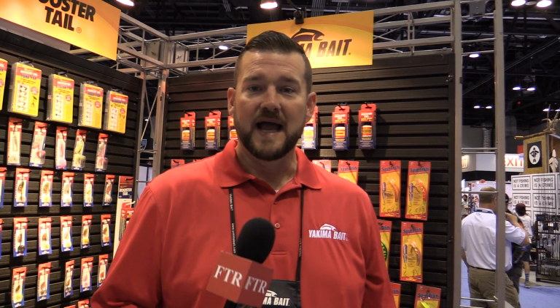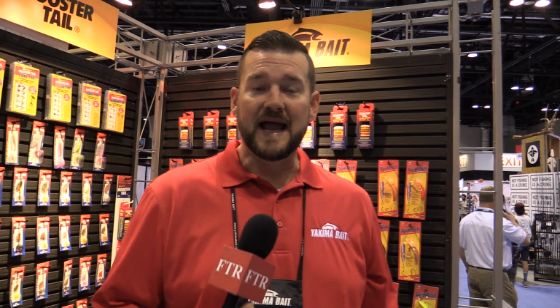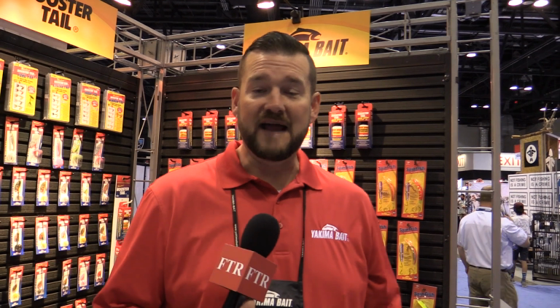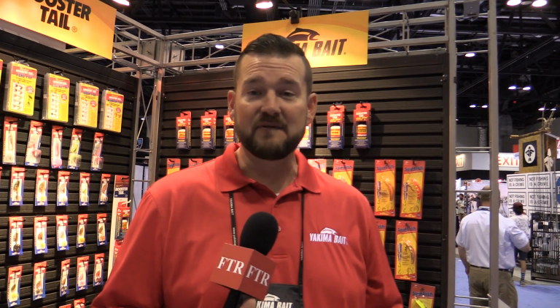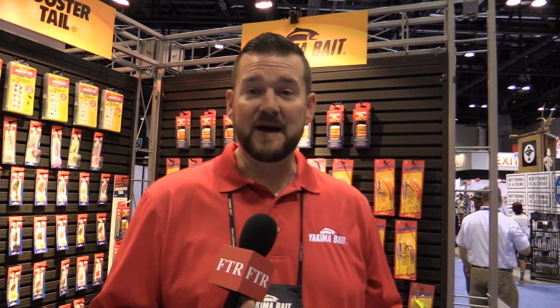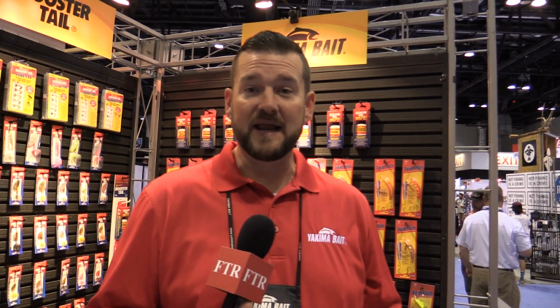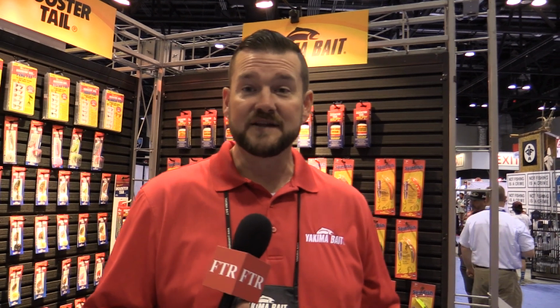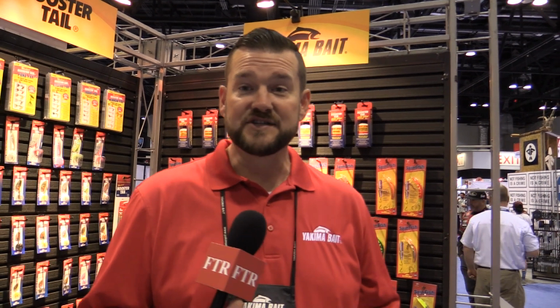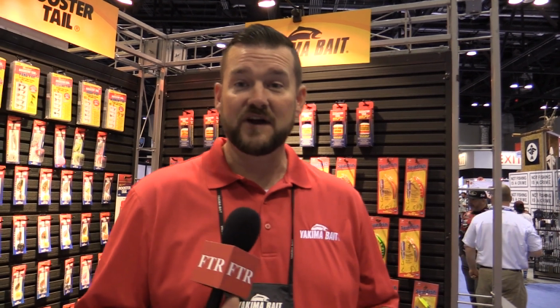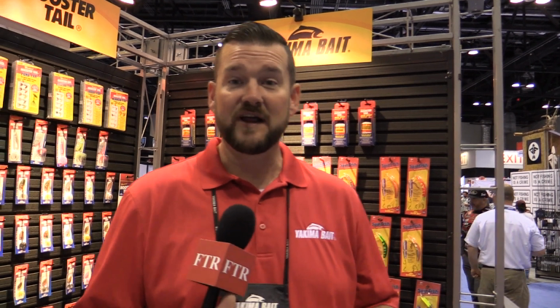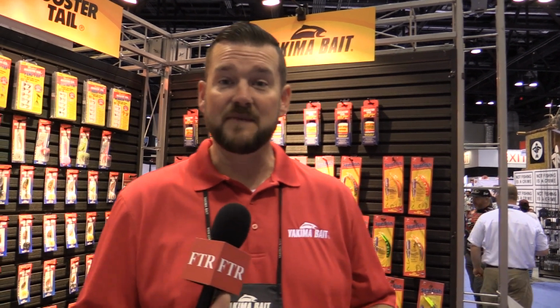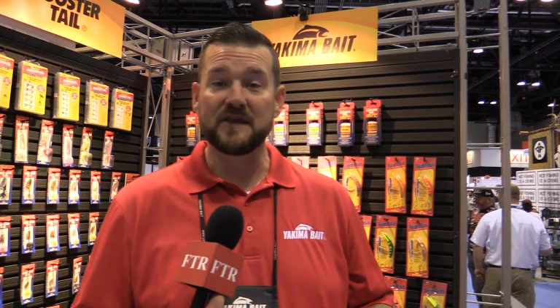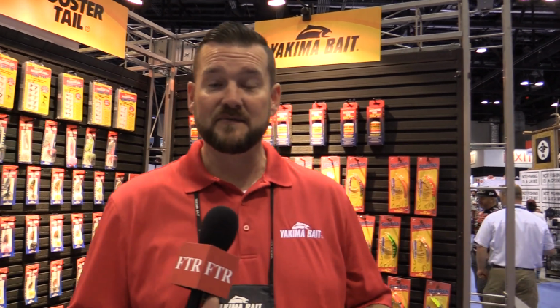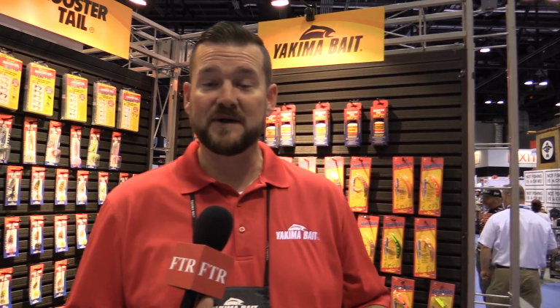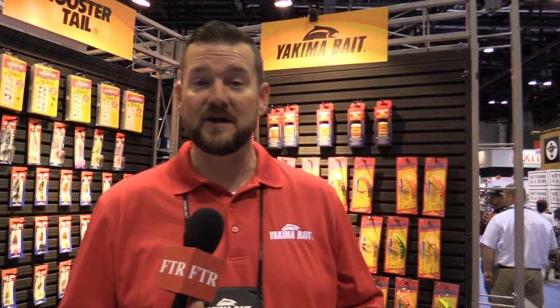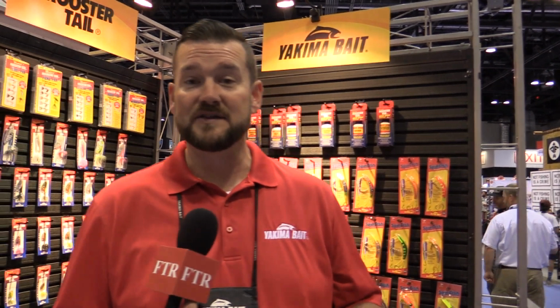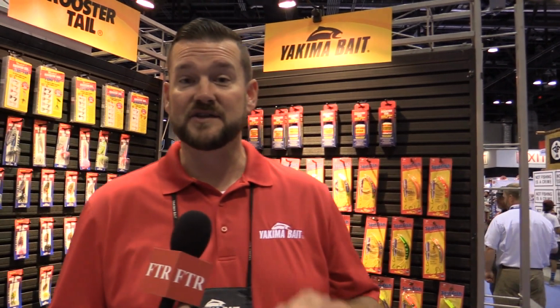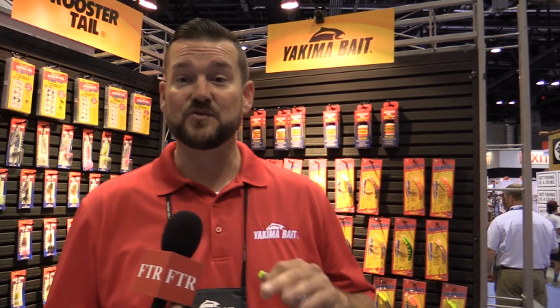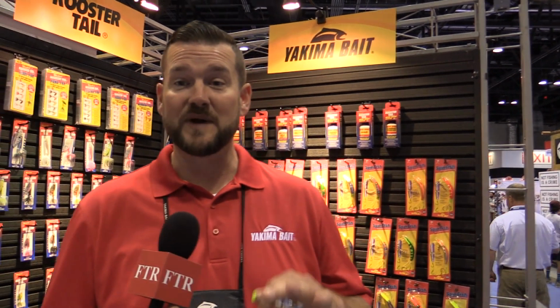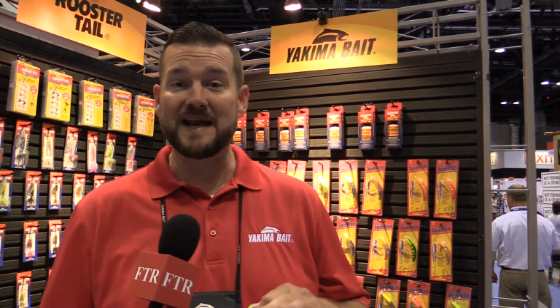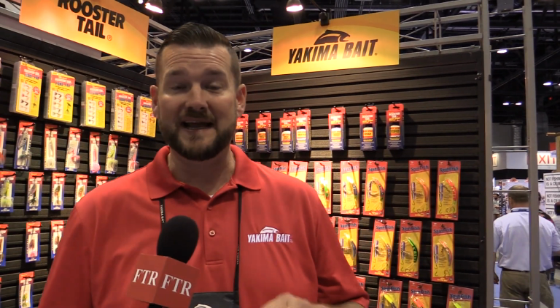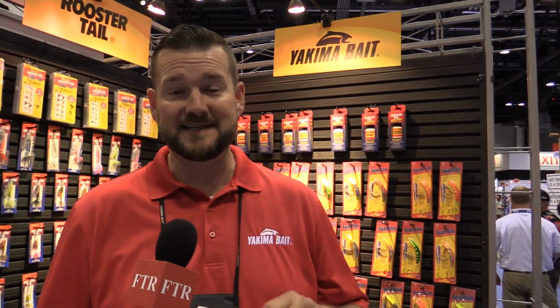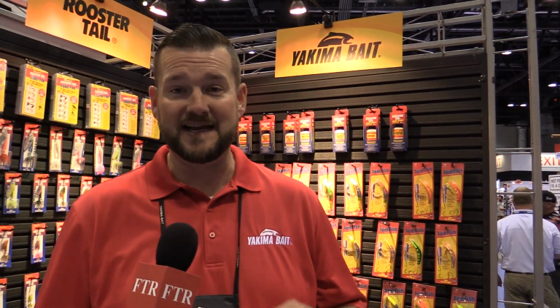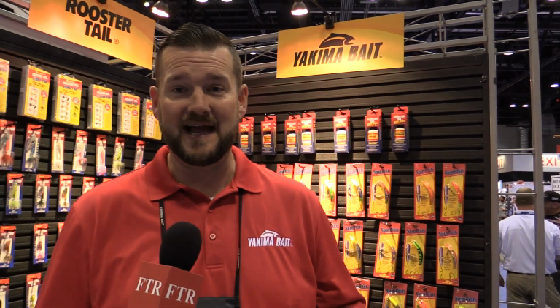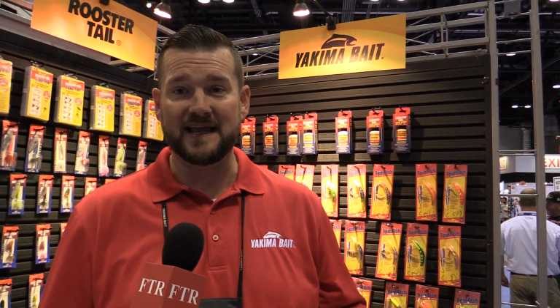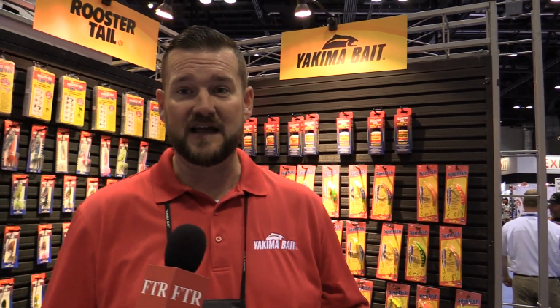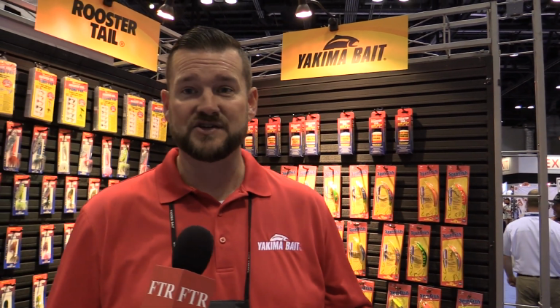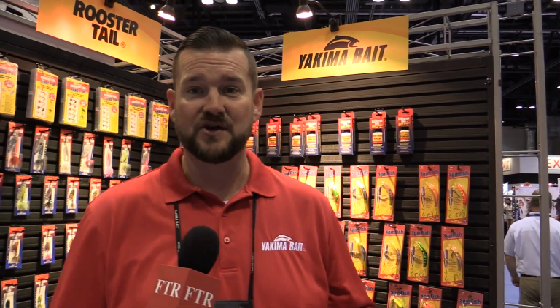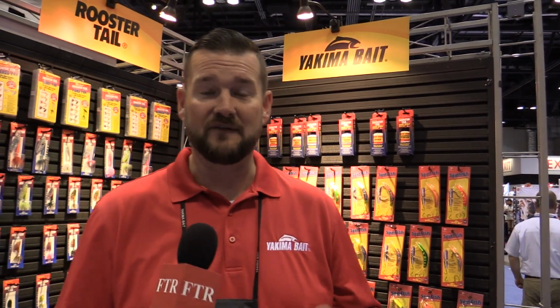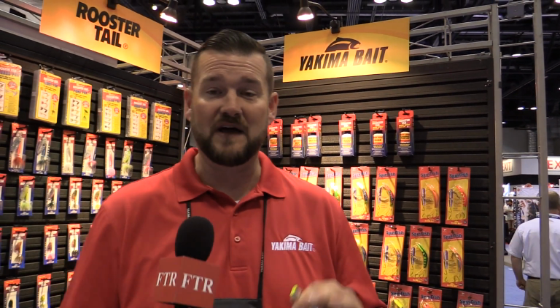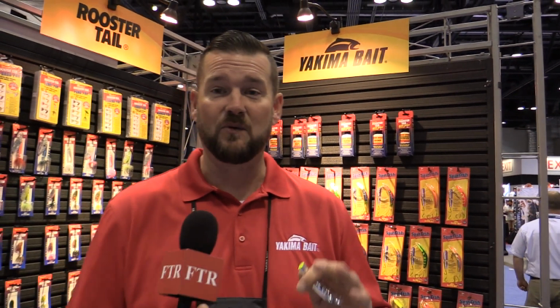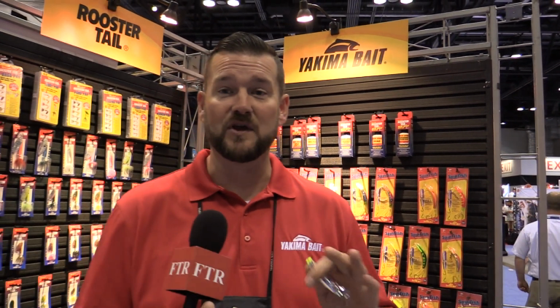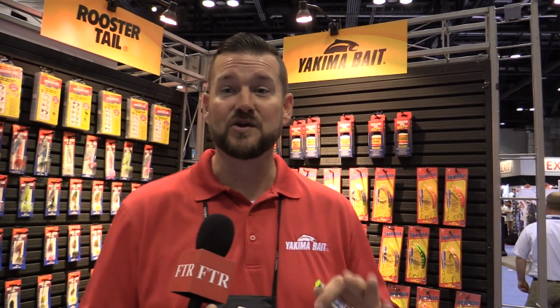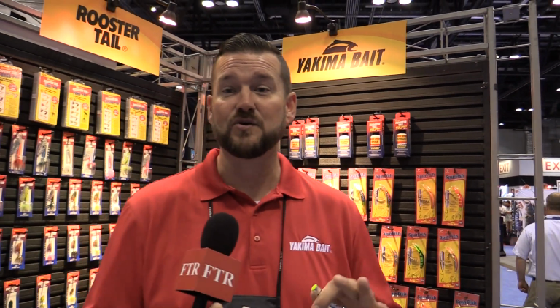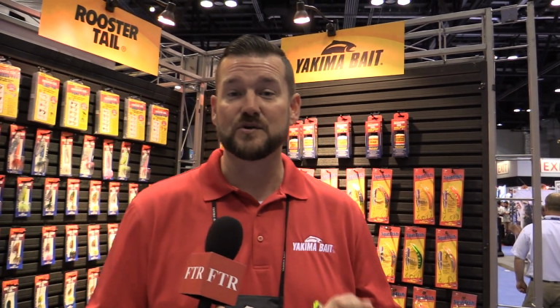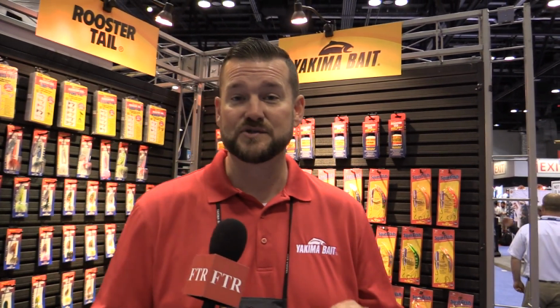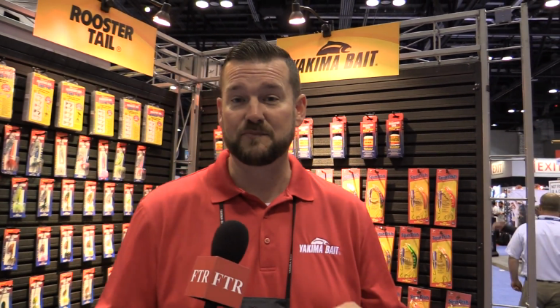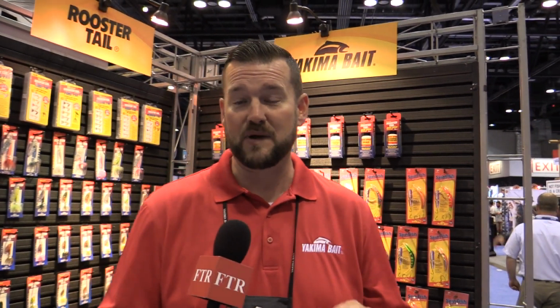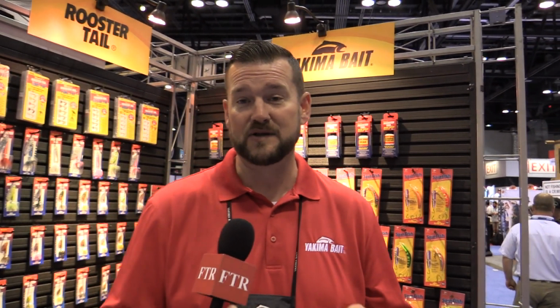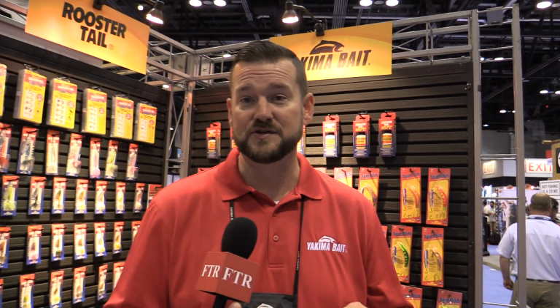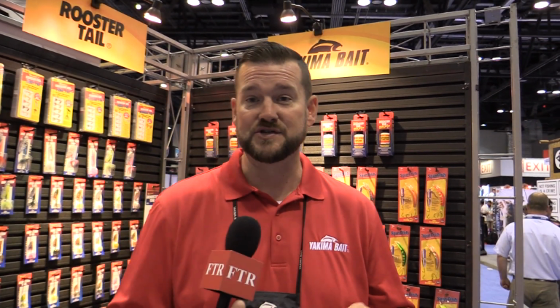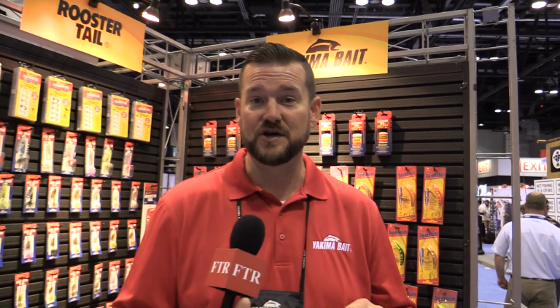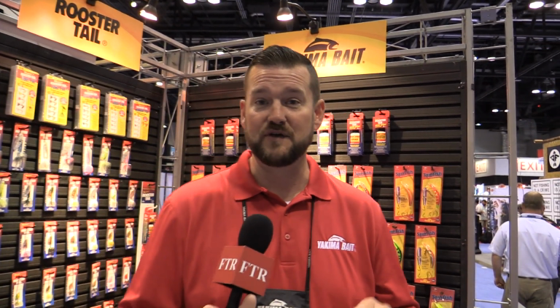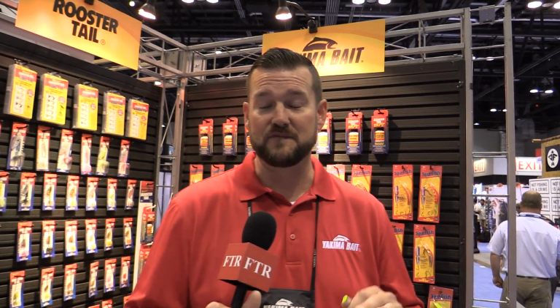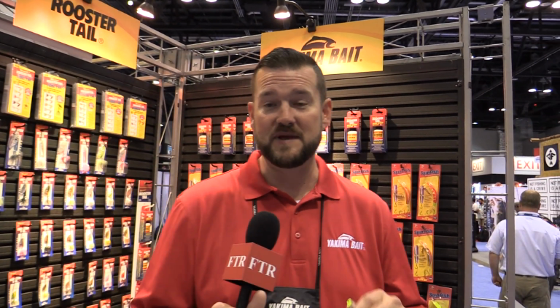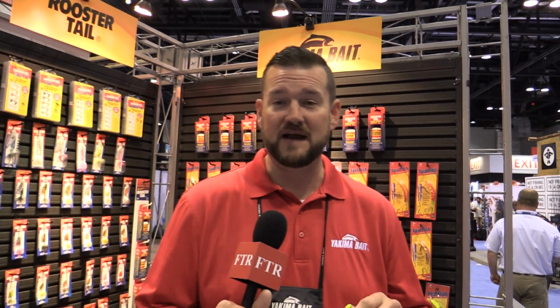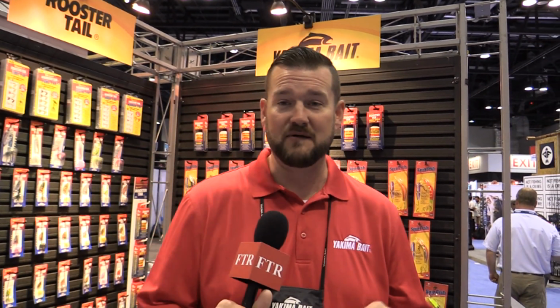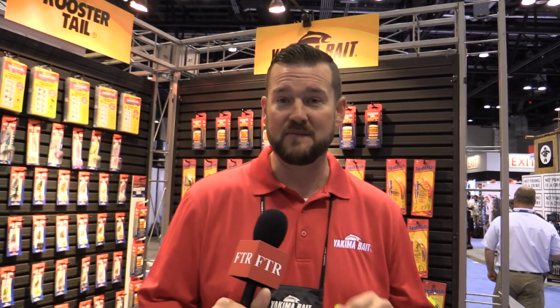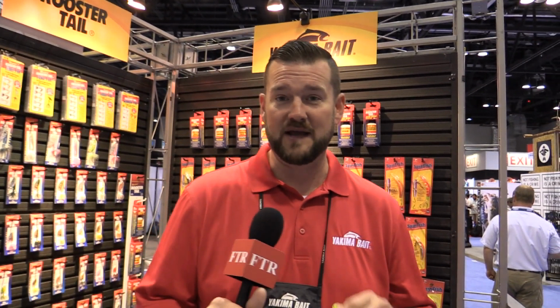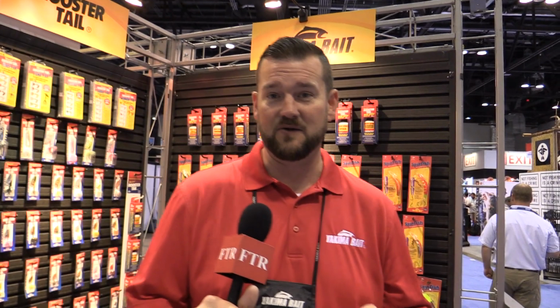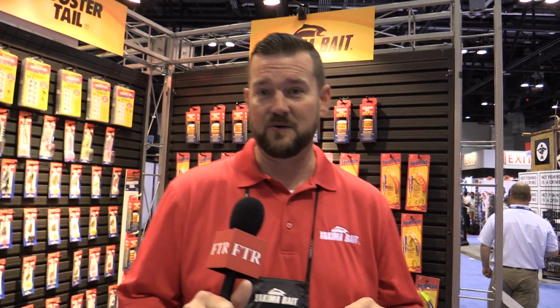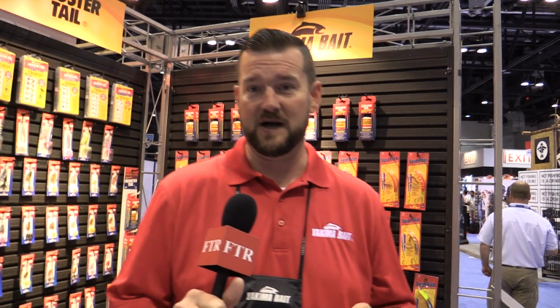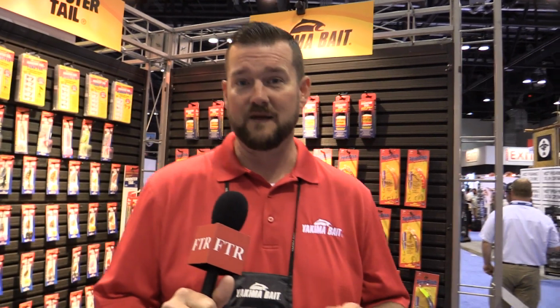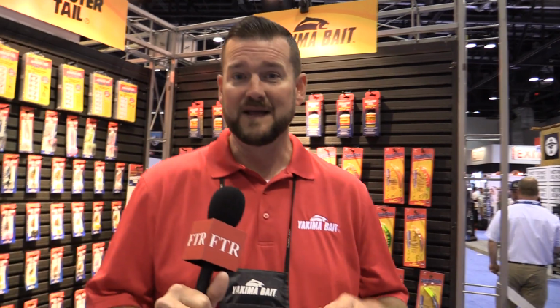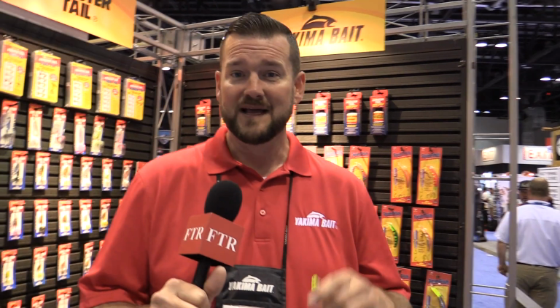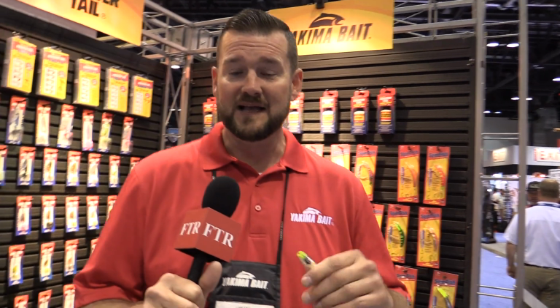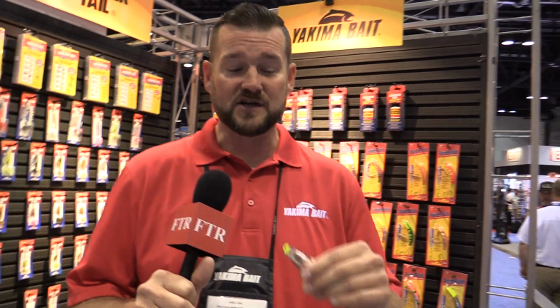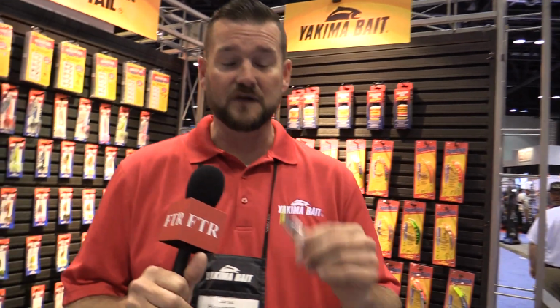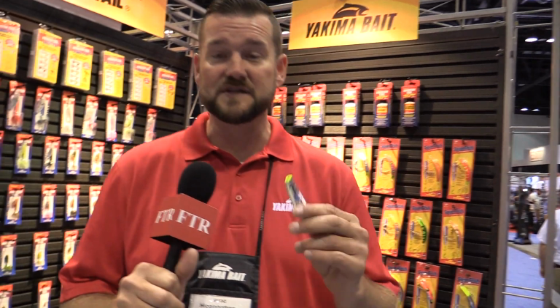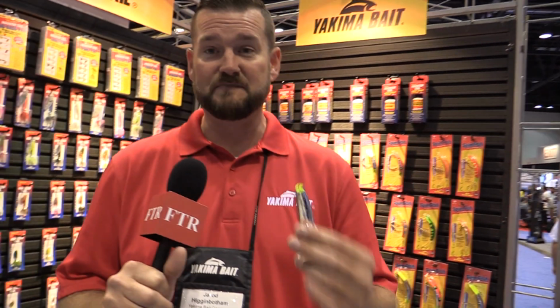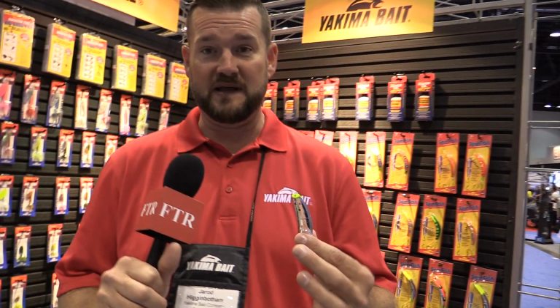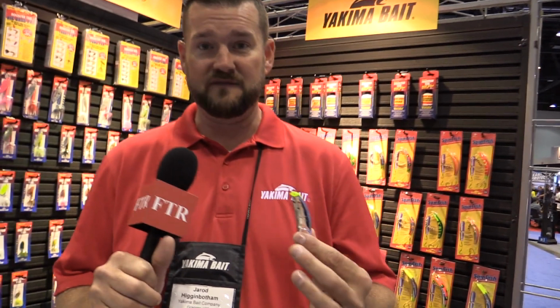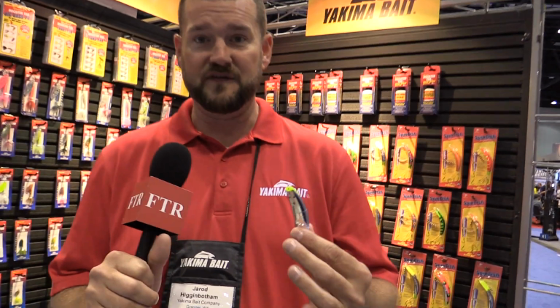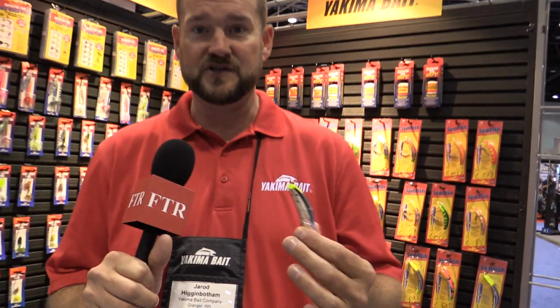Hey everybody, Jared Higginbotham here at the 2019 iCast Show and I've got one of the coolest new products to show you from Yakima Bait in a while. It's called the Spinfish.